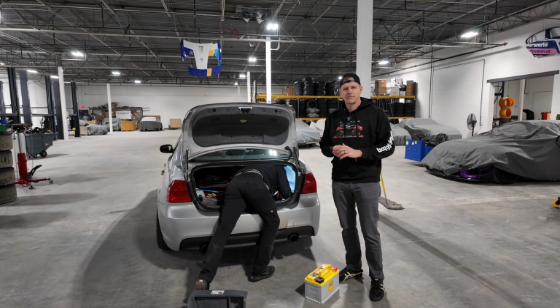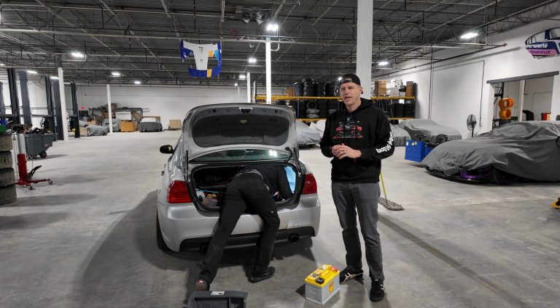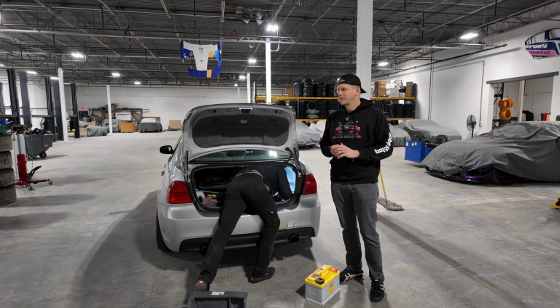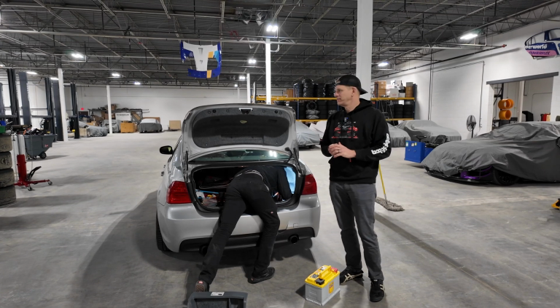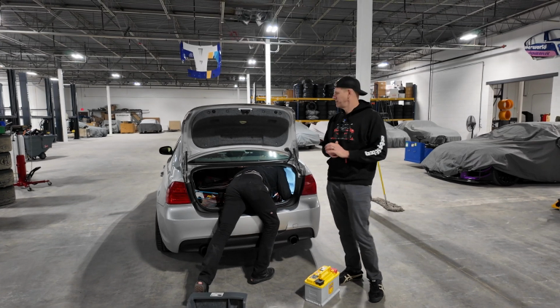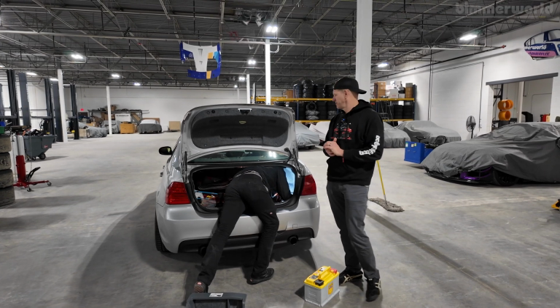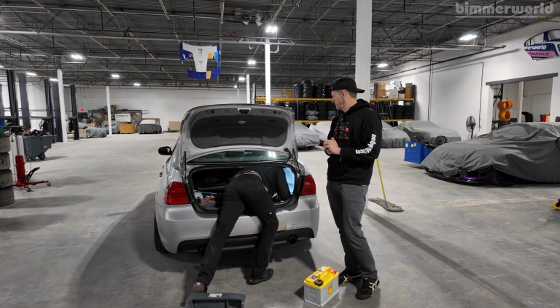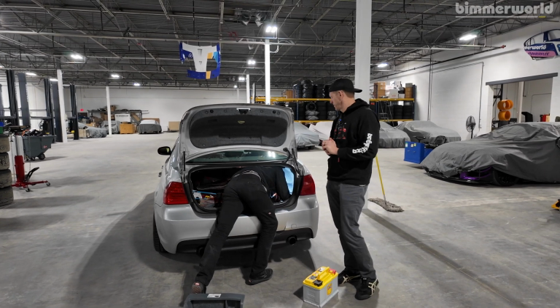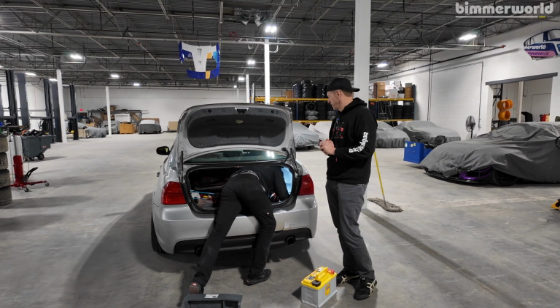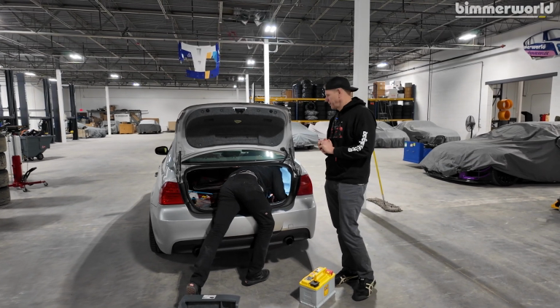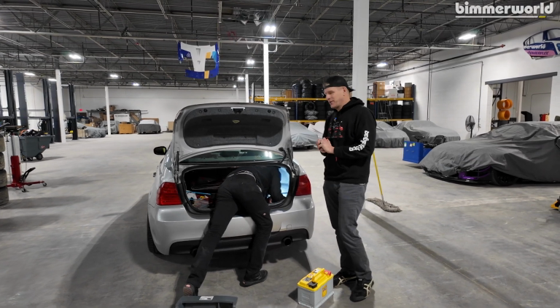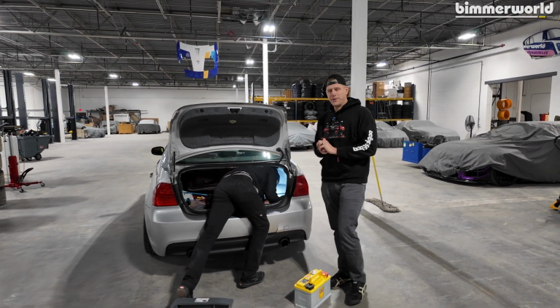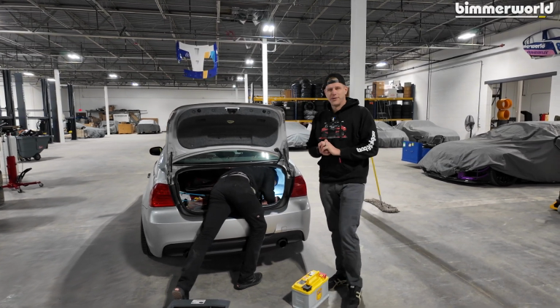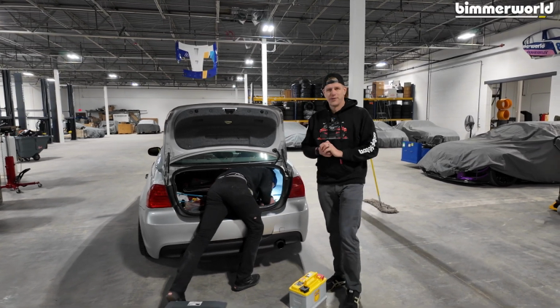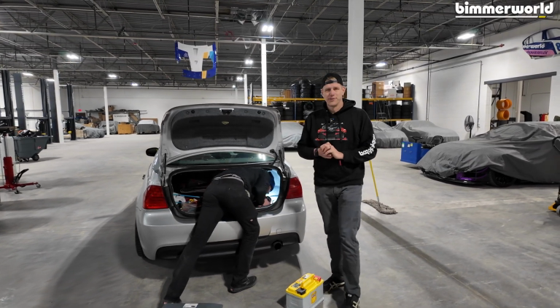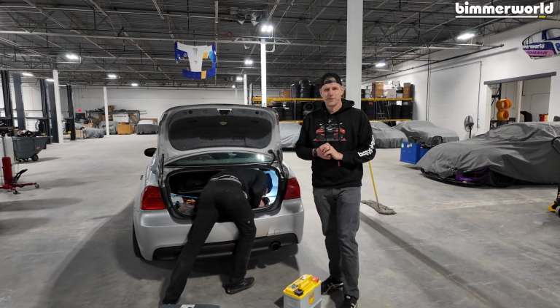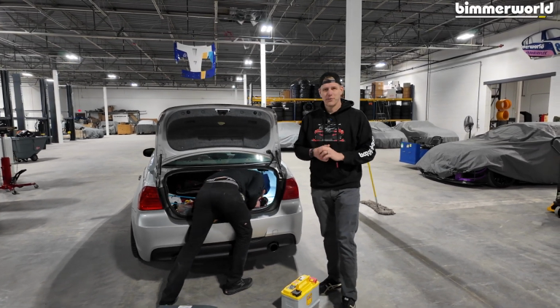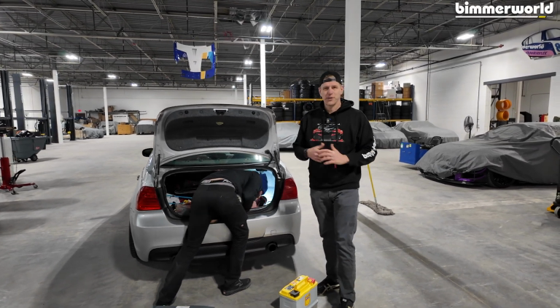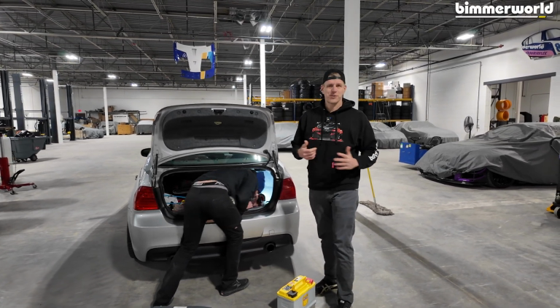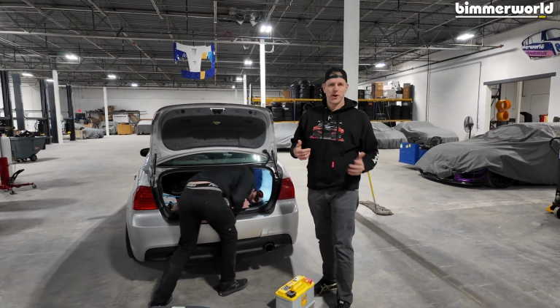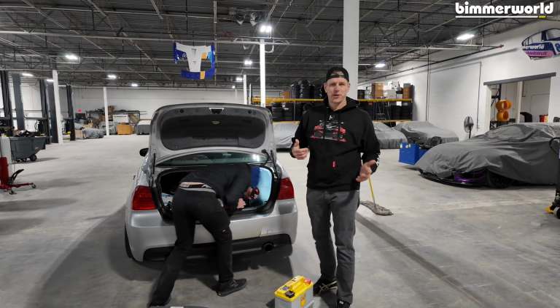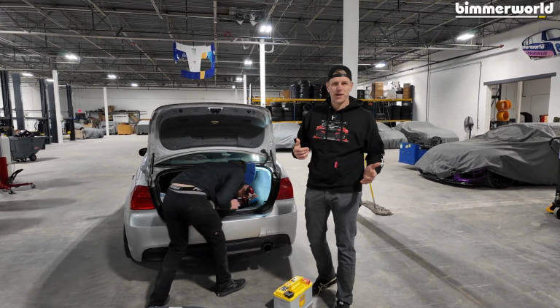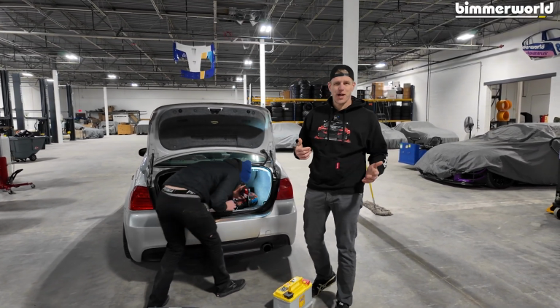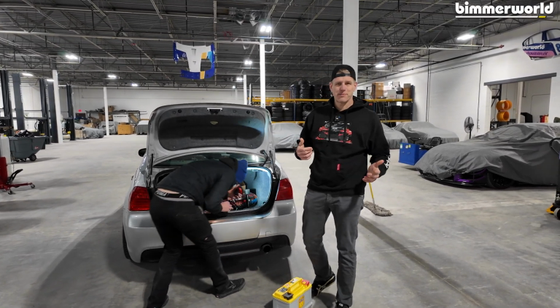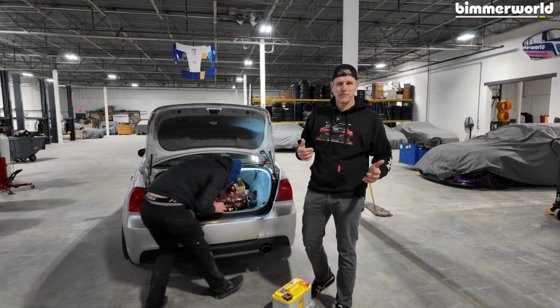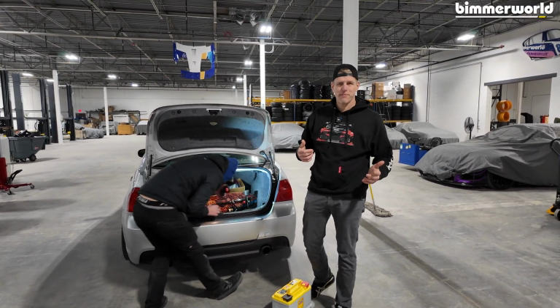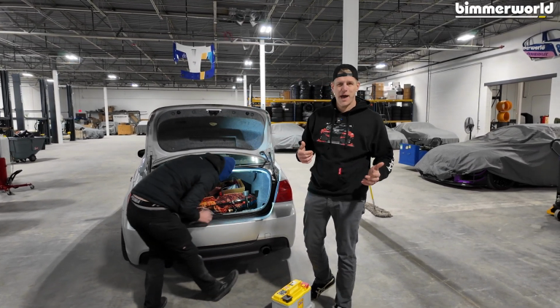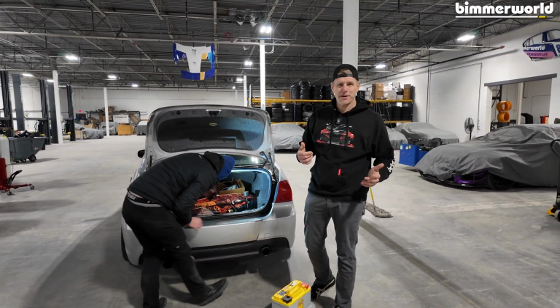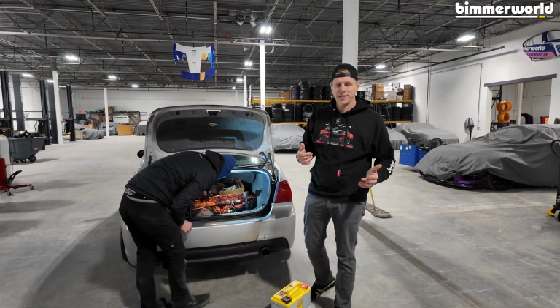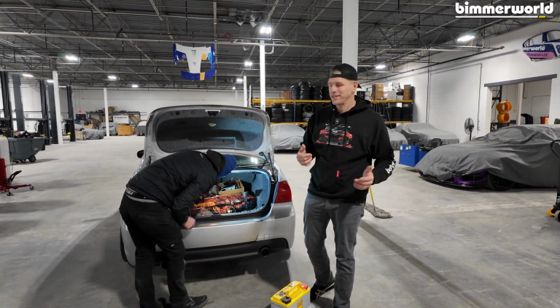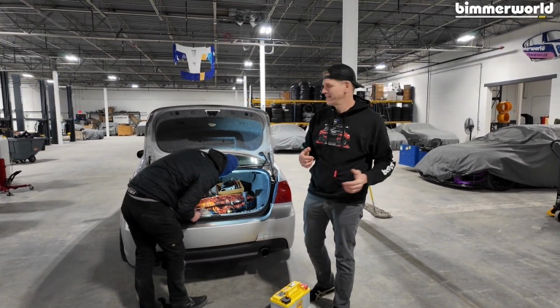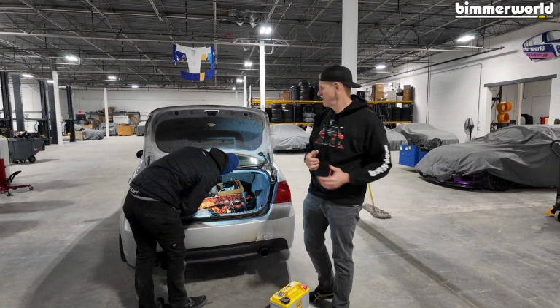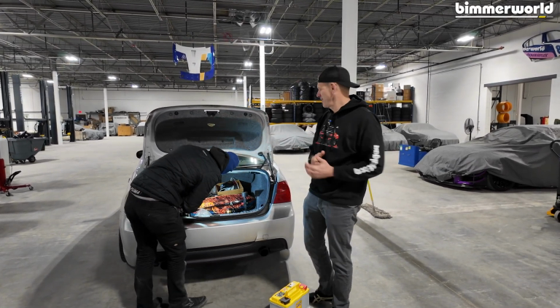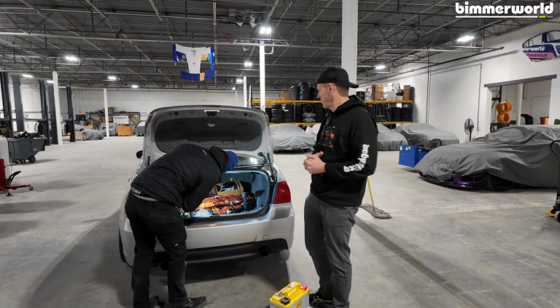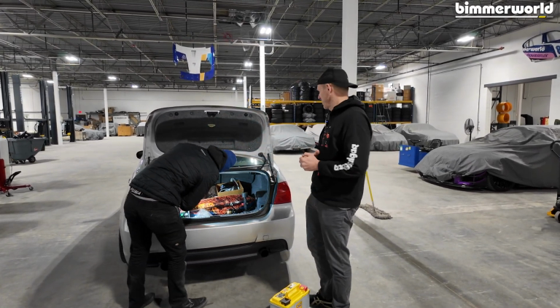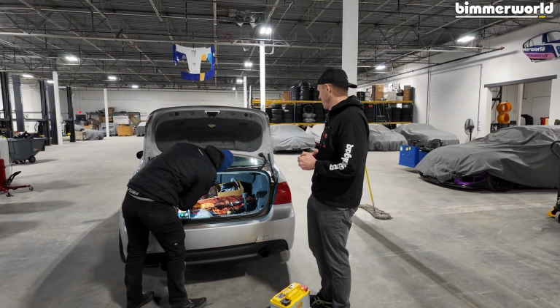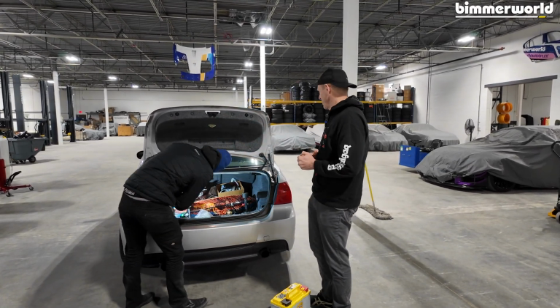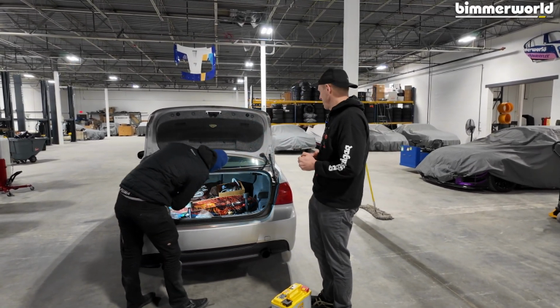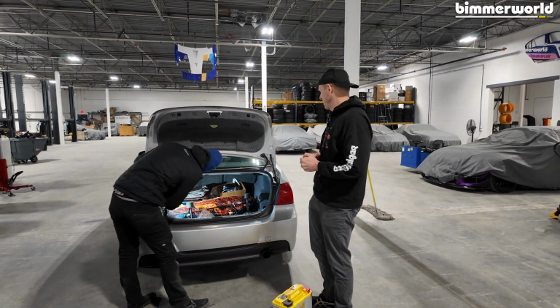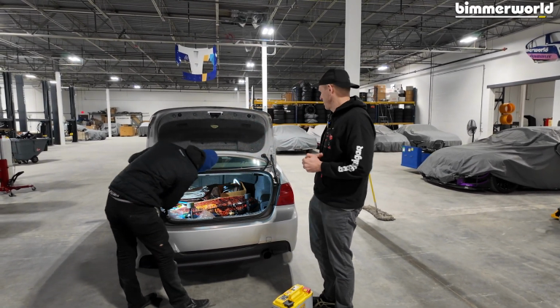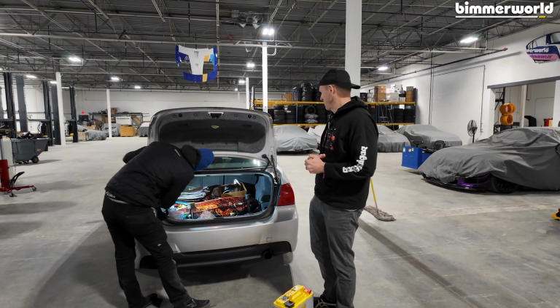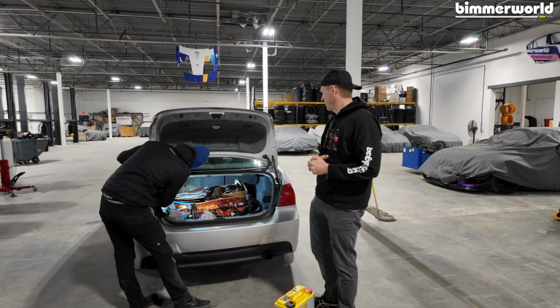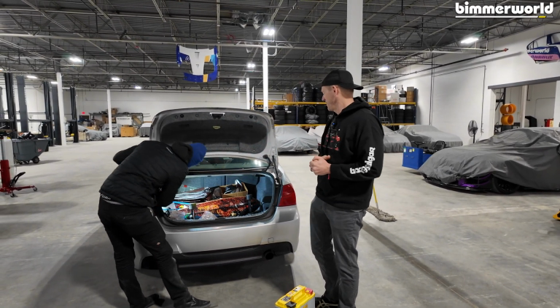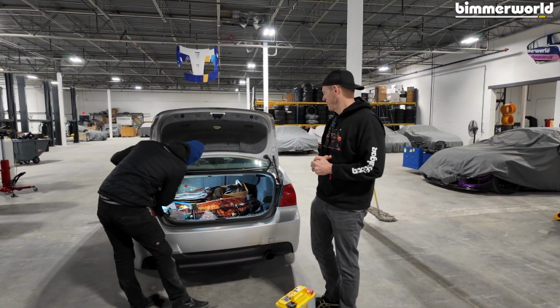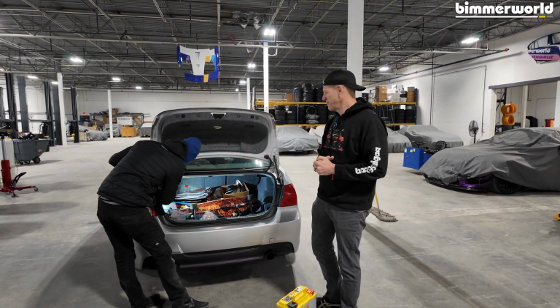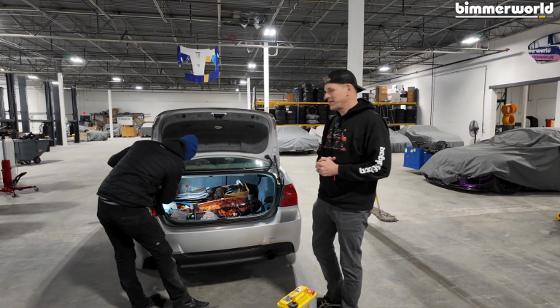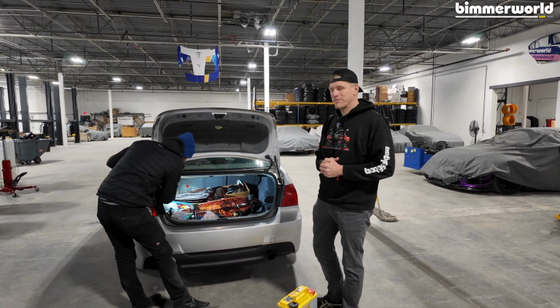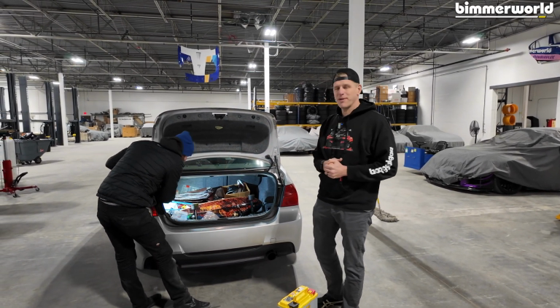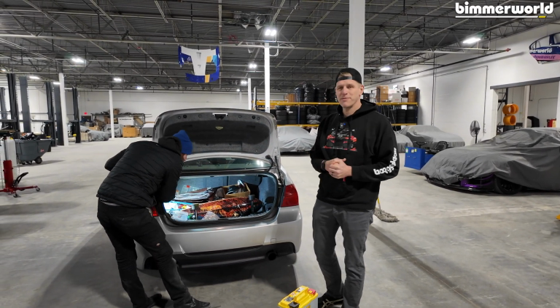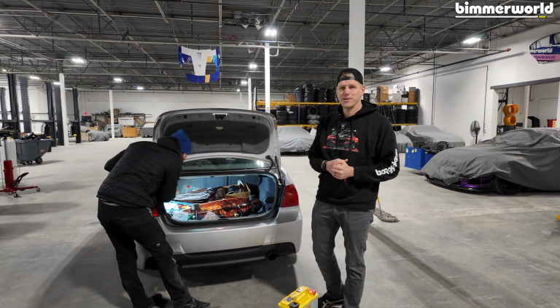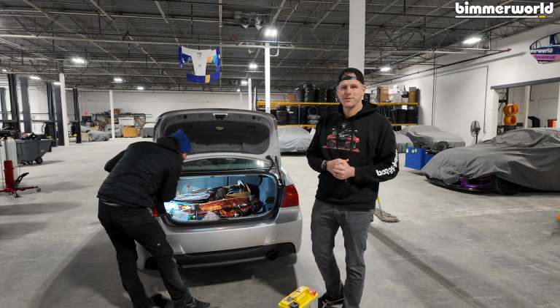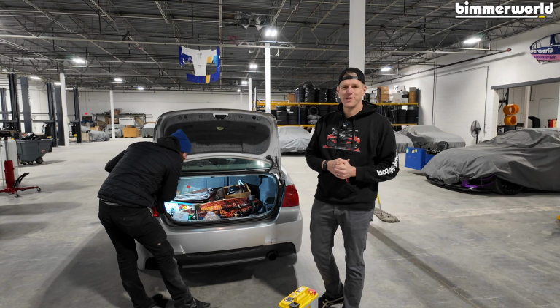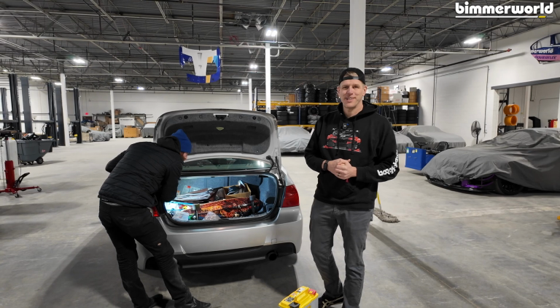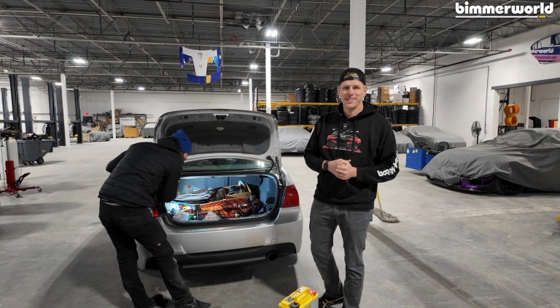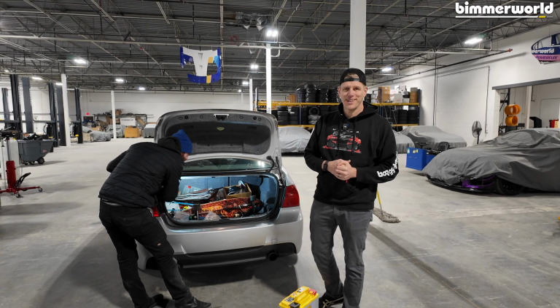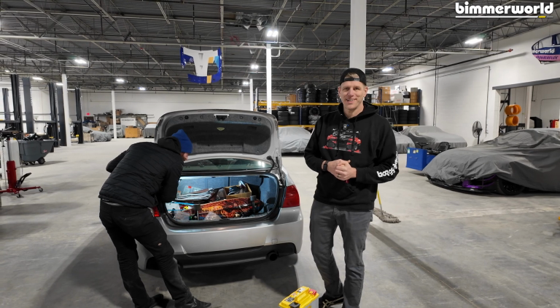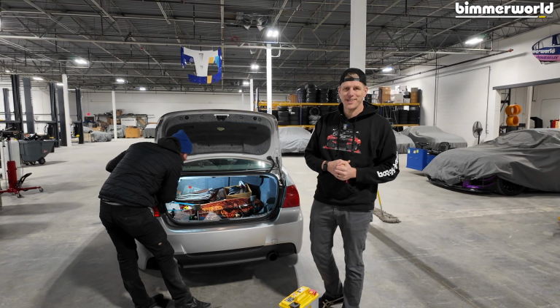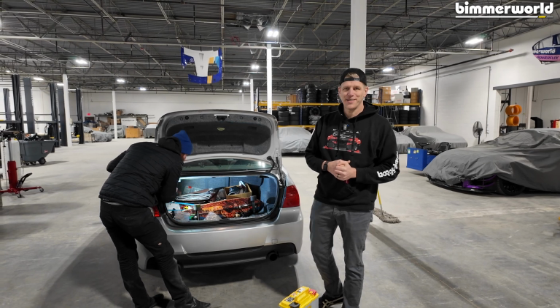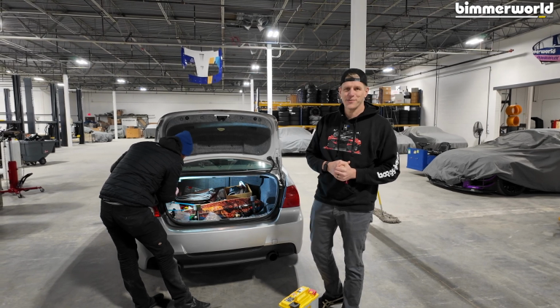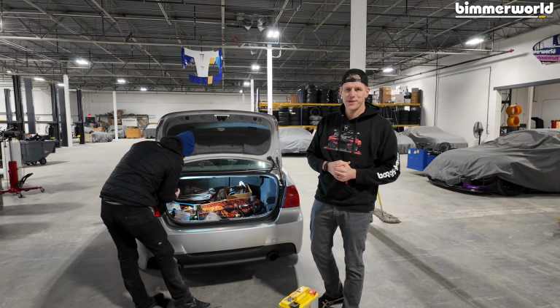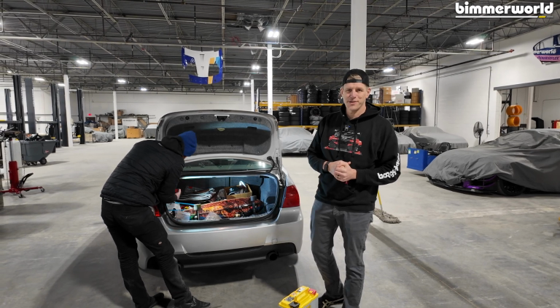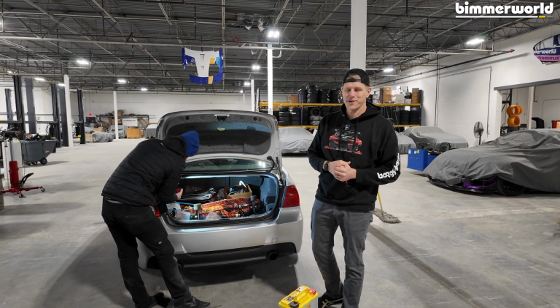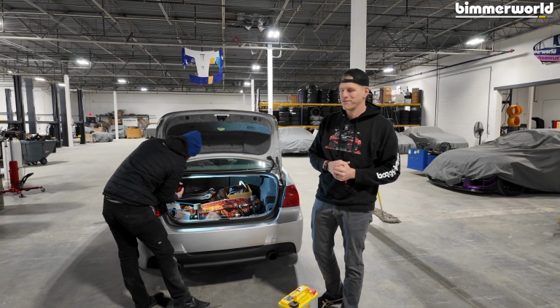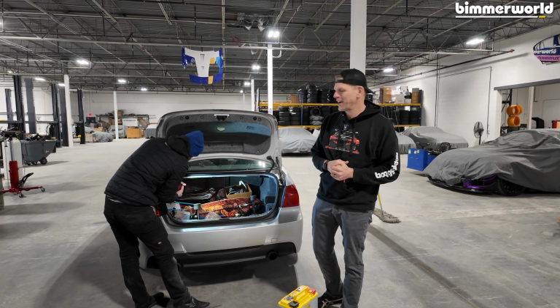Hey, so we're installing an Optima battery in a BMW E90 335.